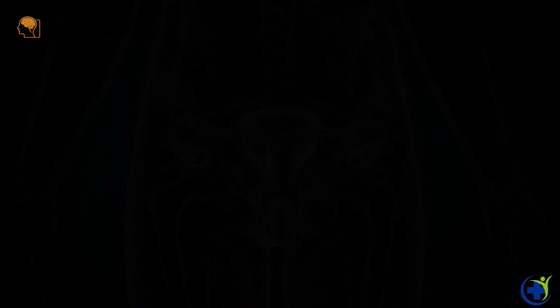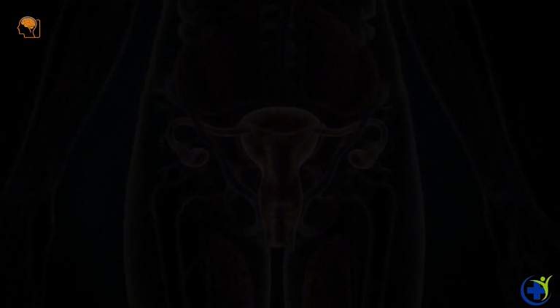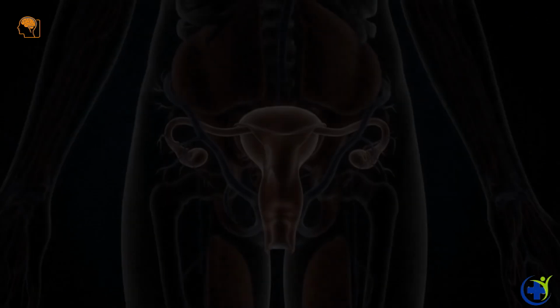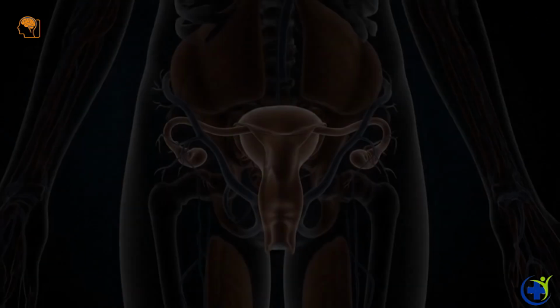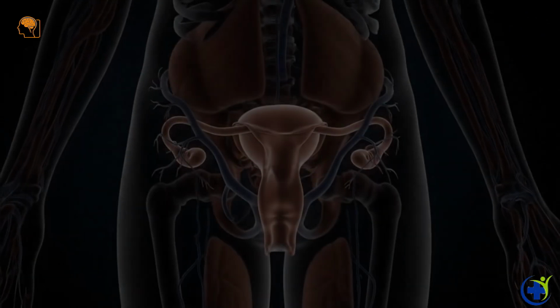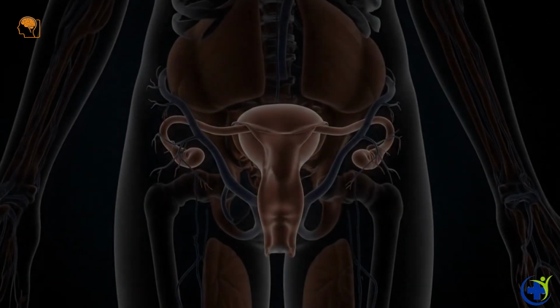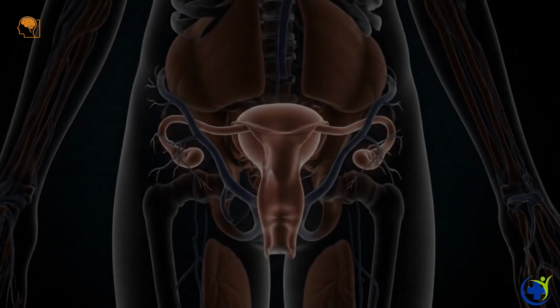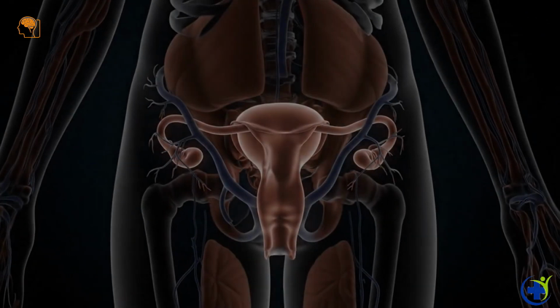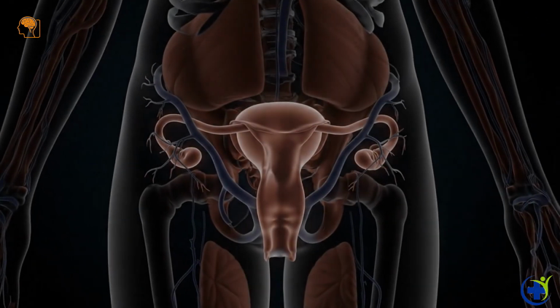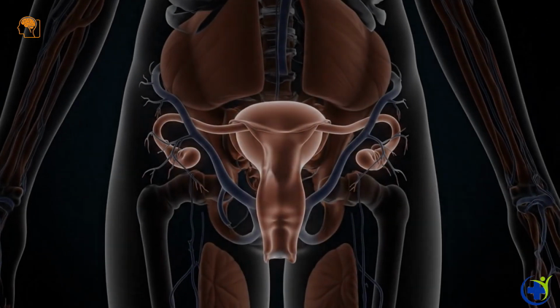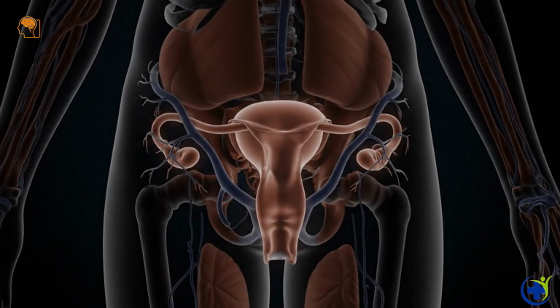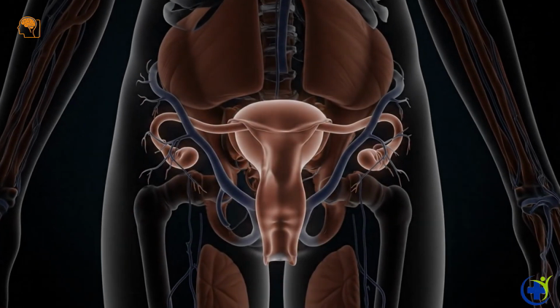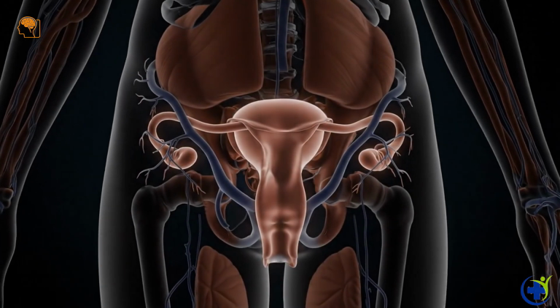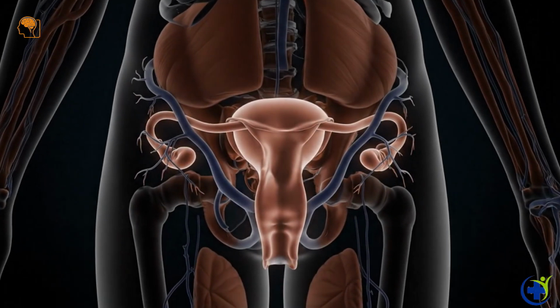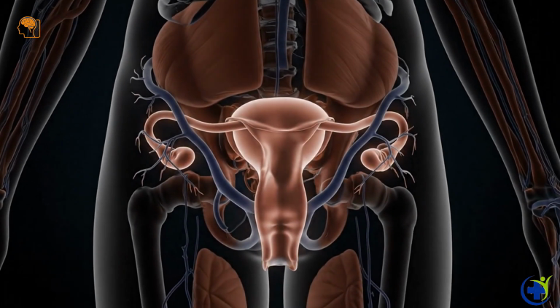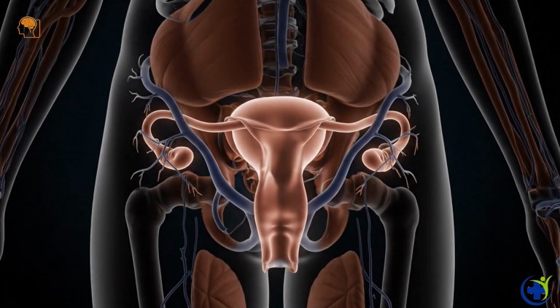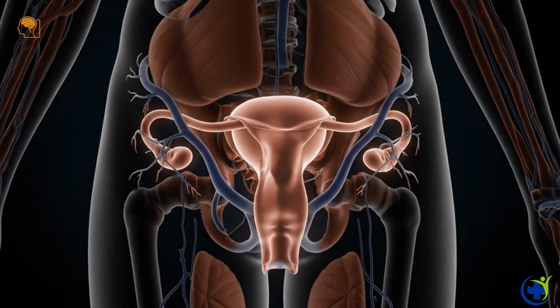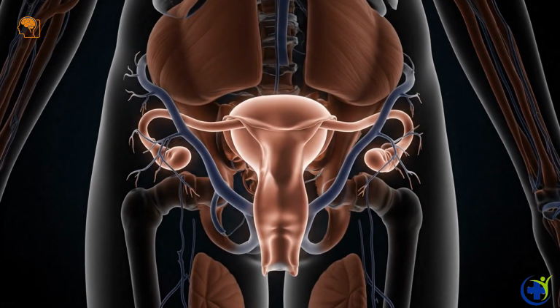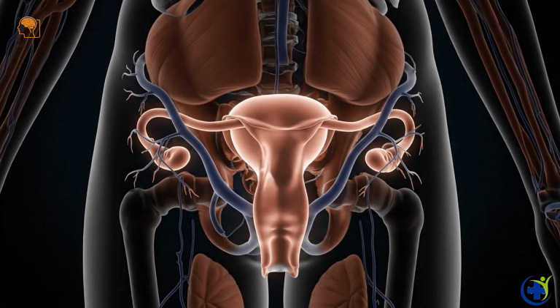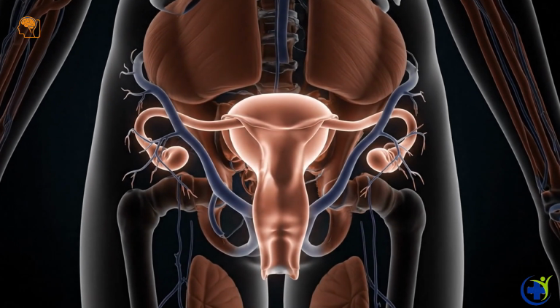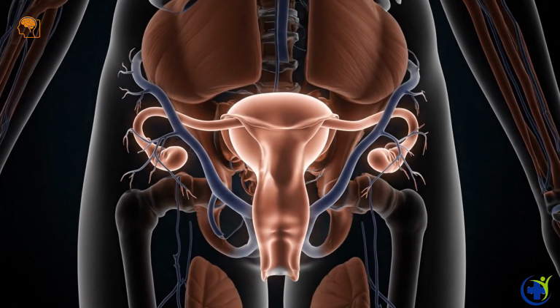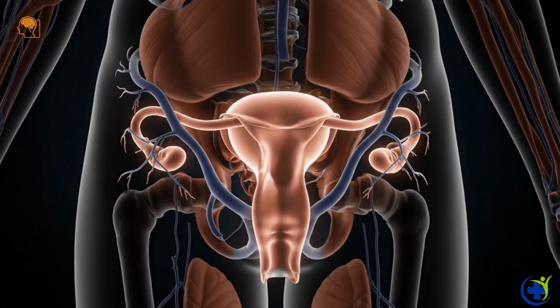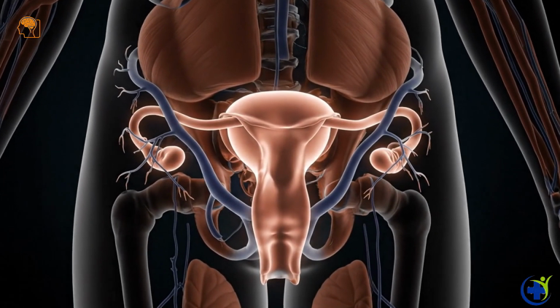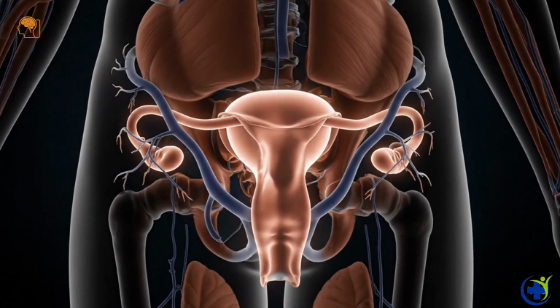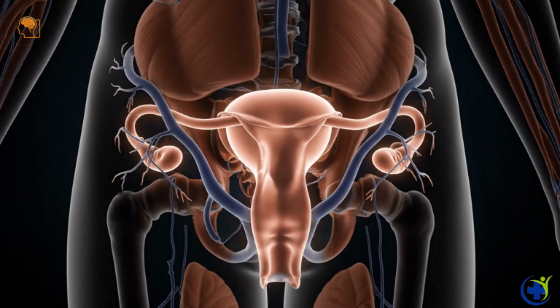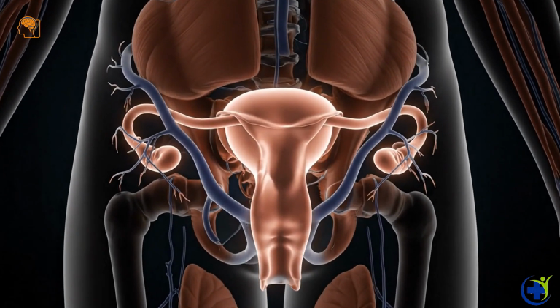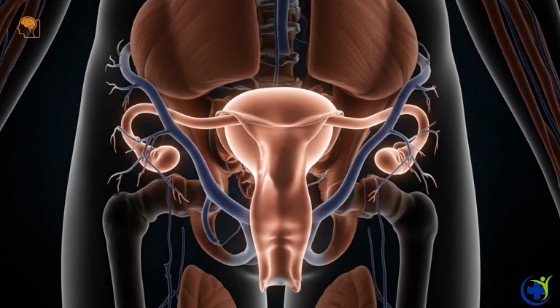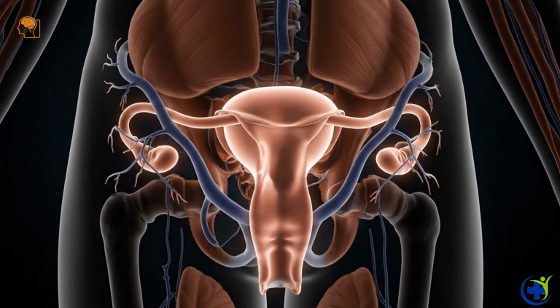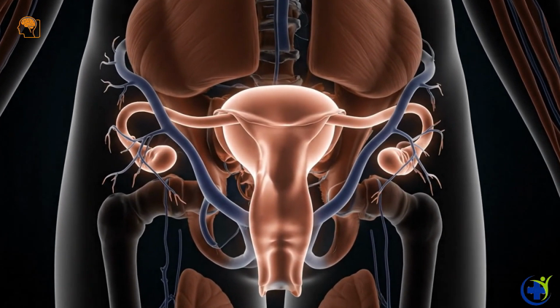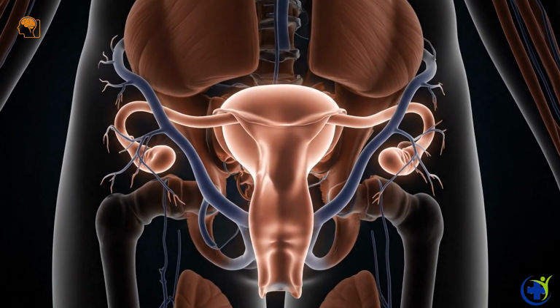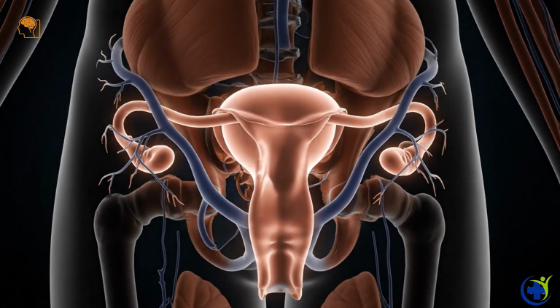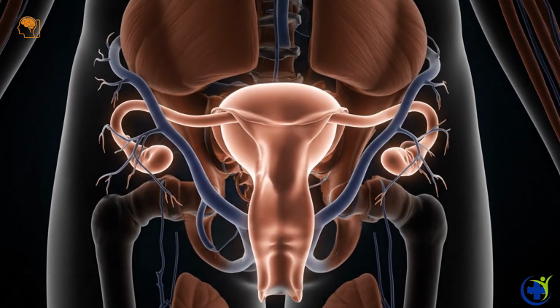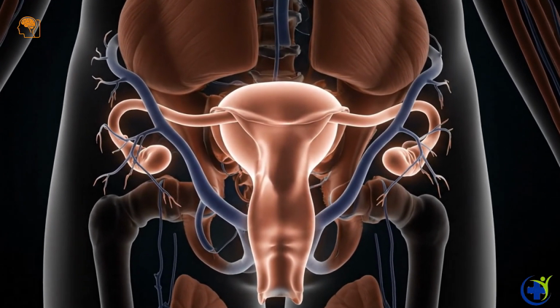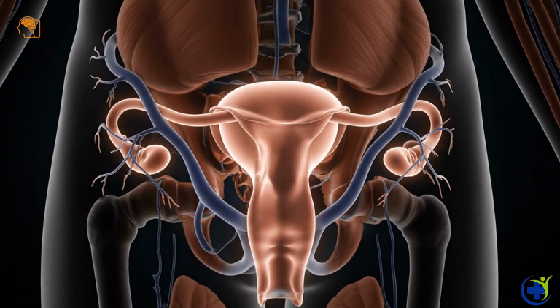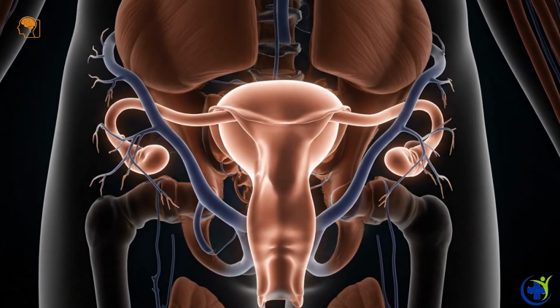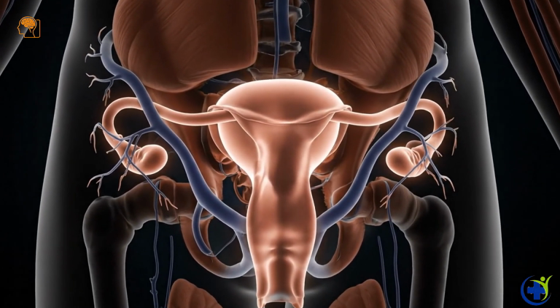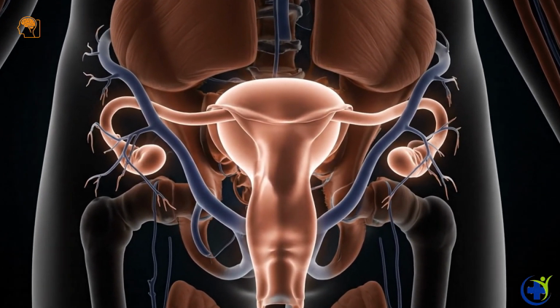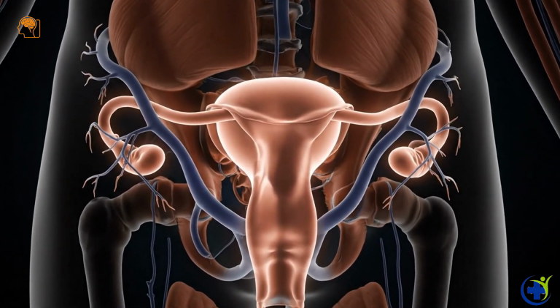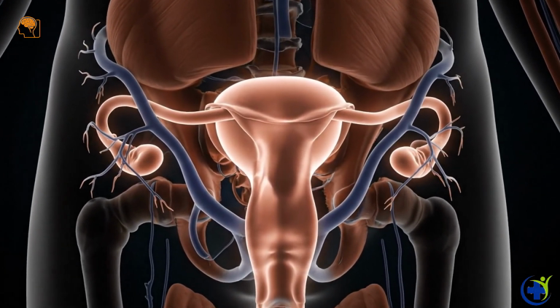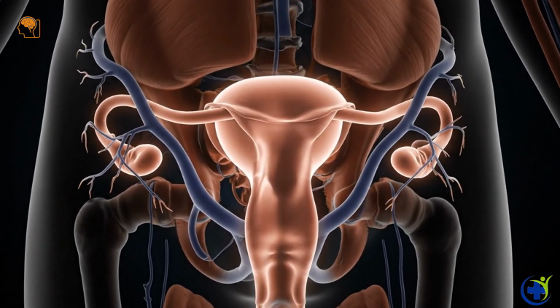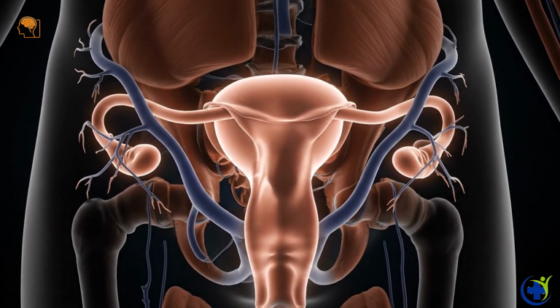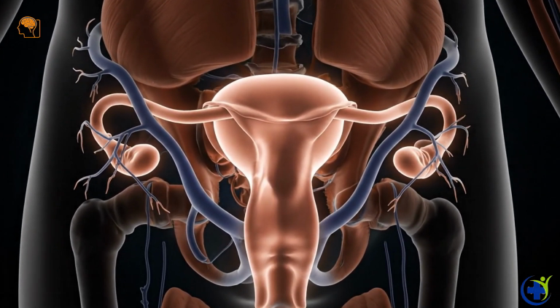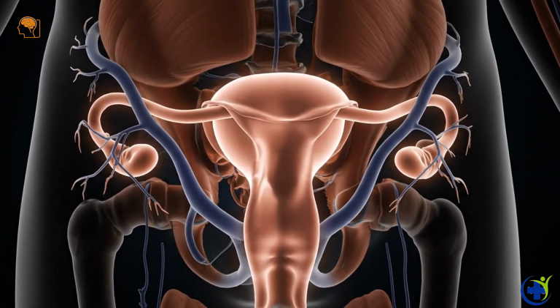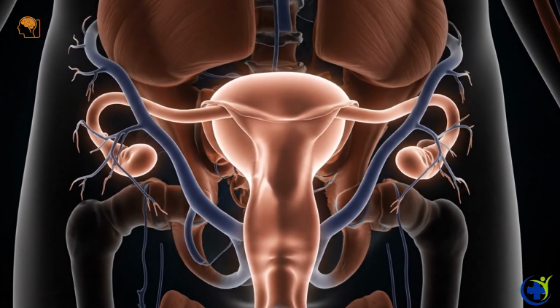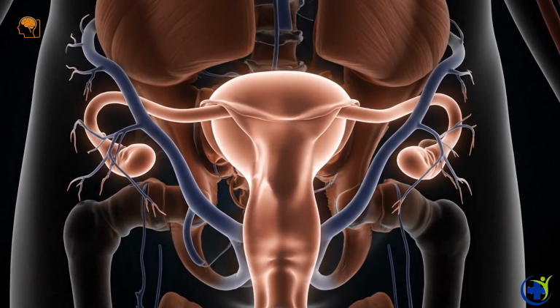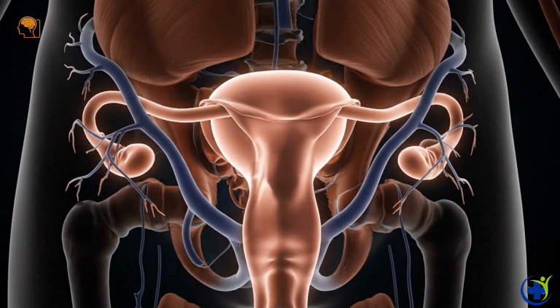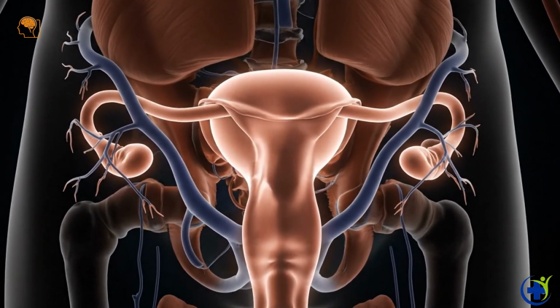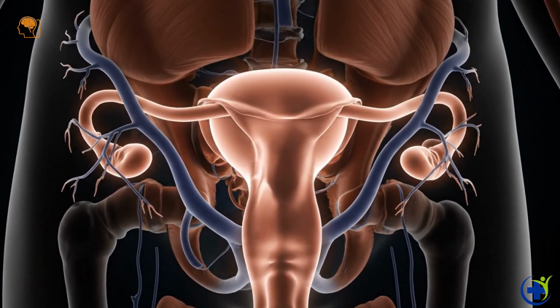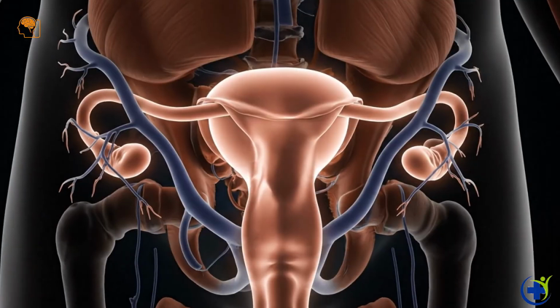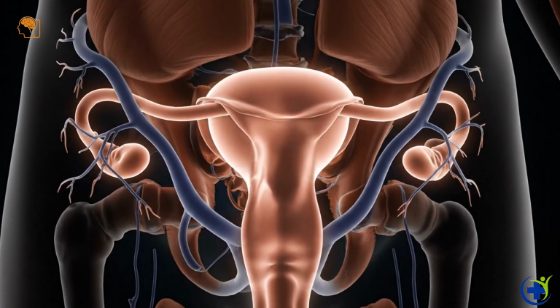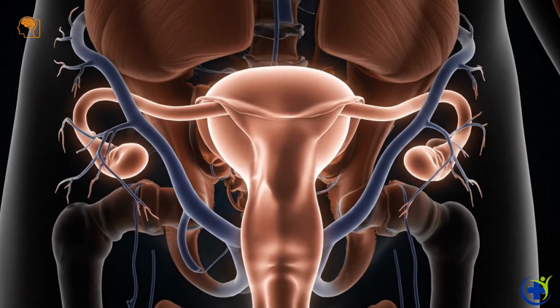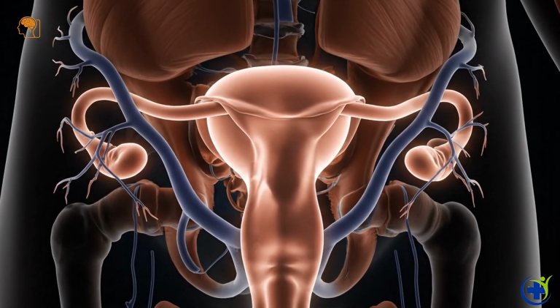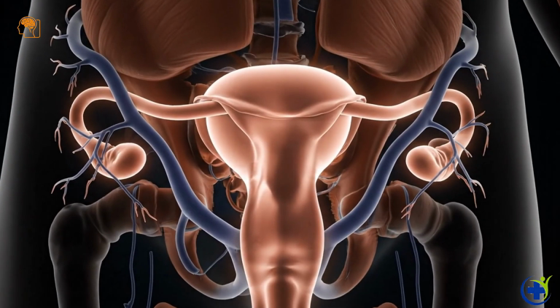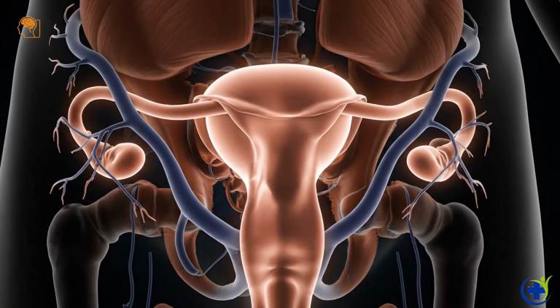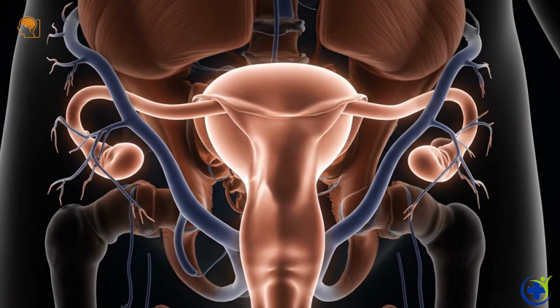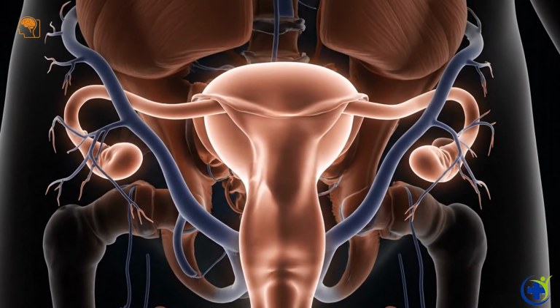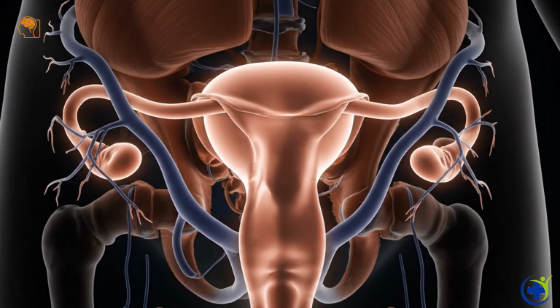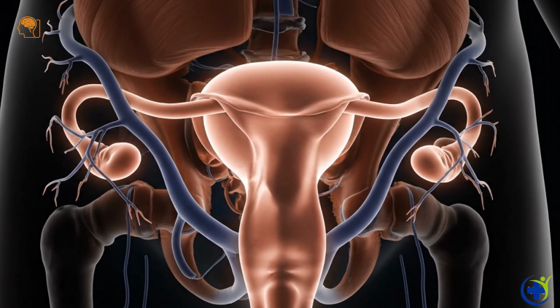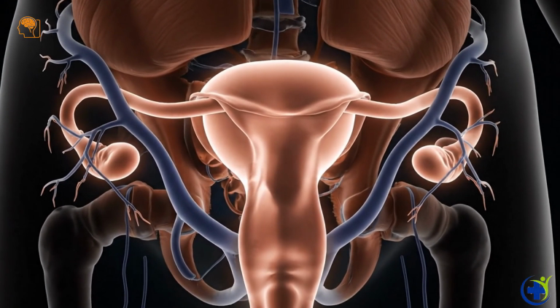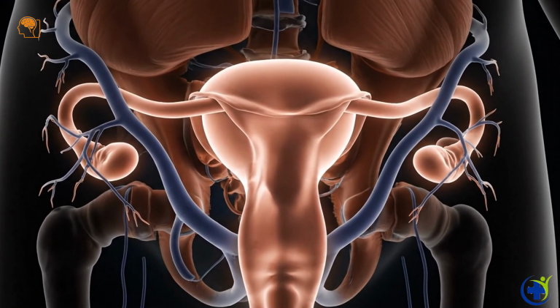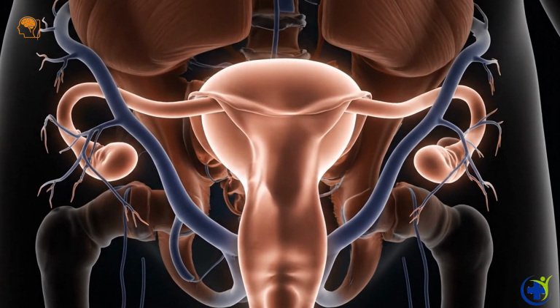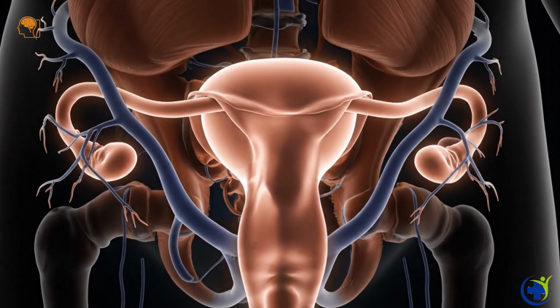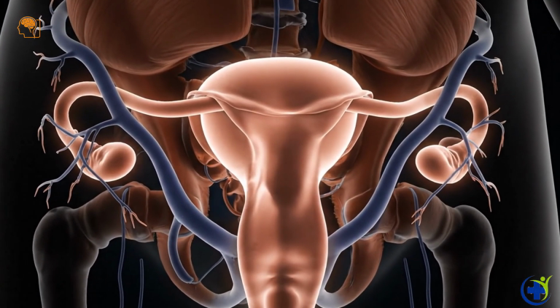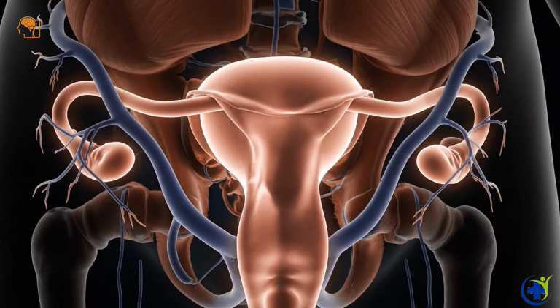What actually happens inside a woman's body during orgasm? Let's follow it step by step.